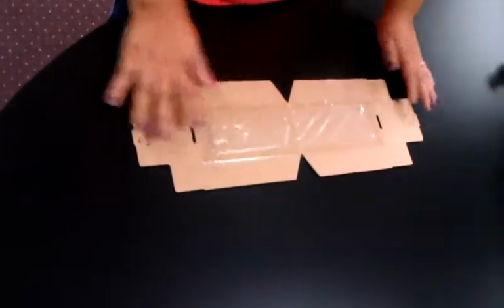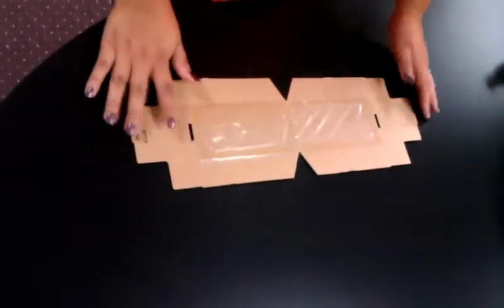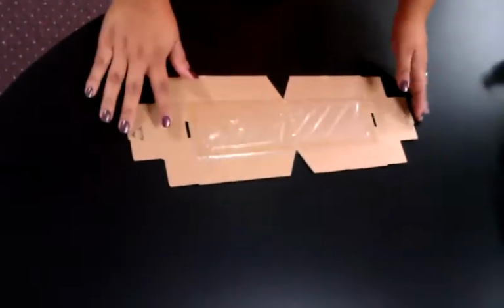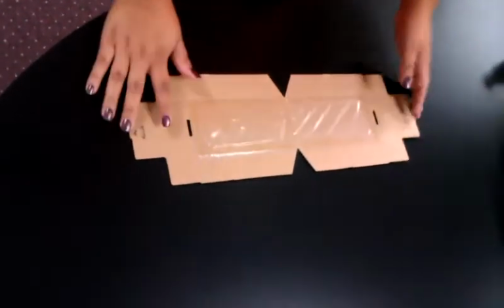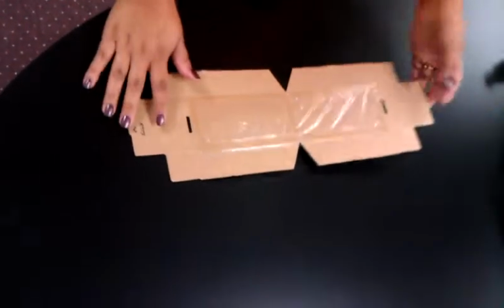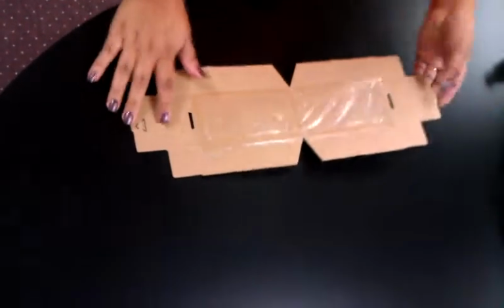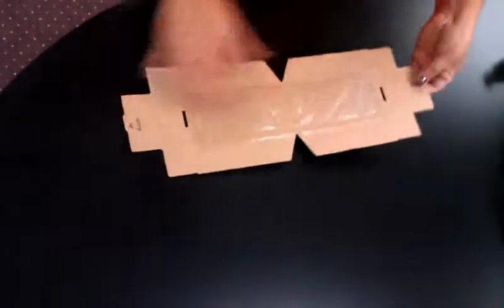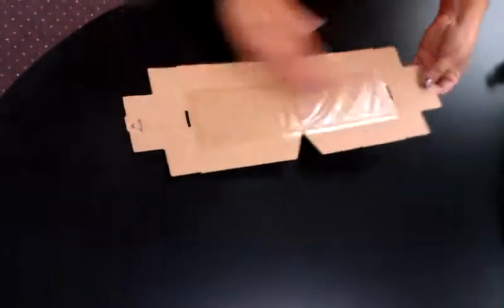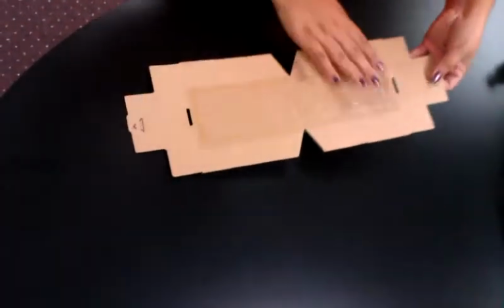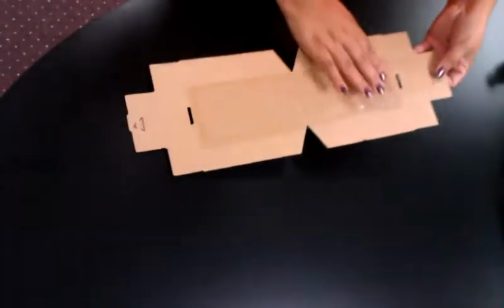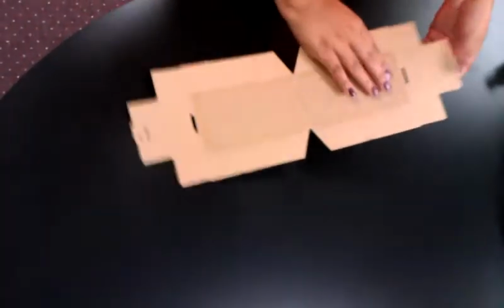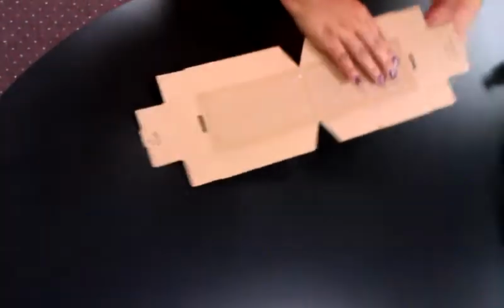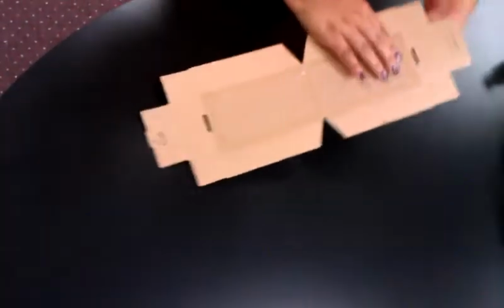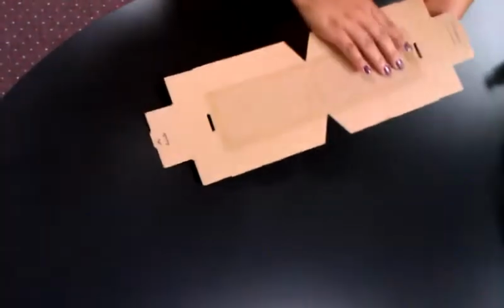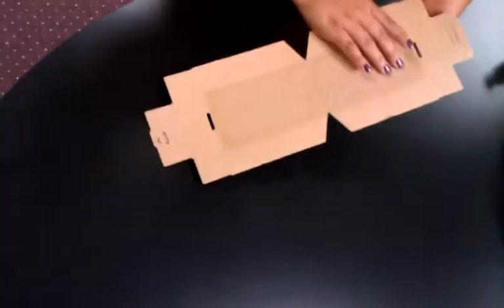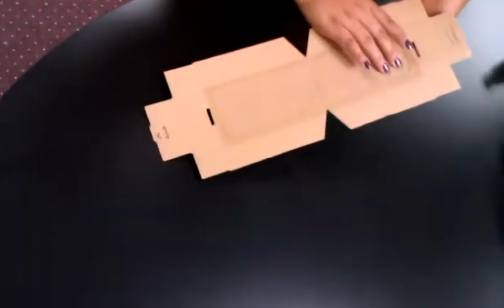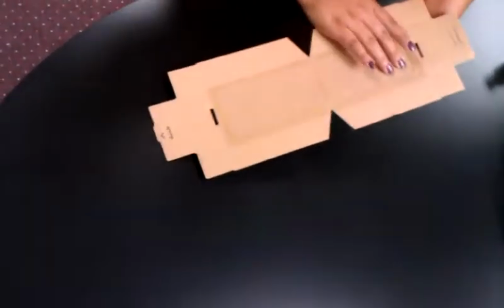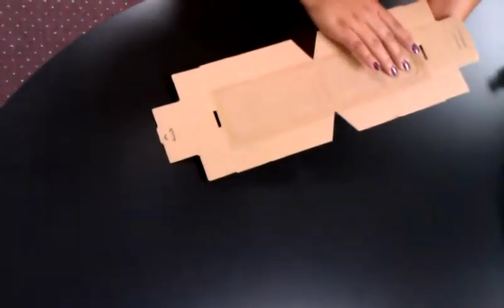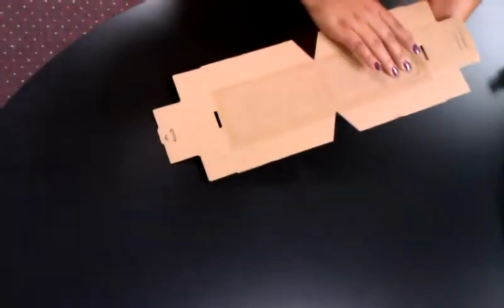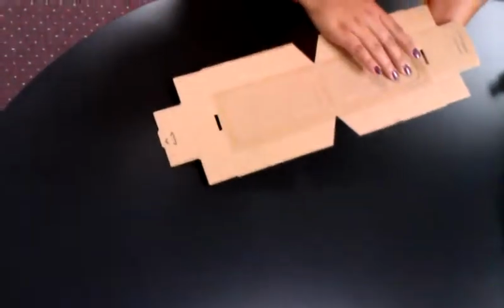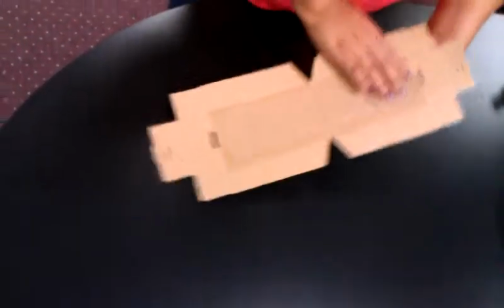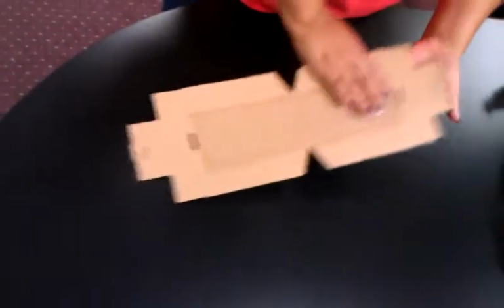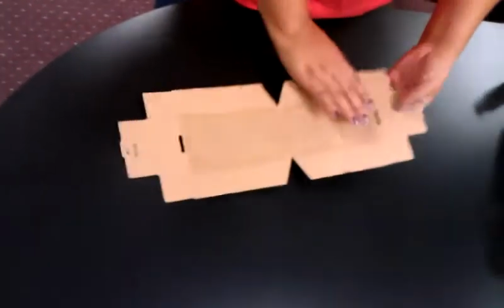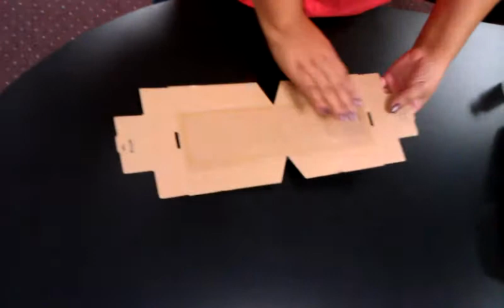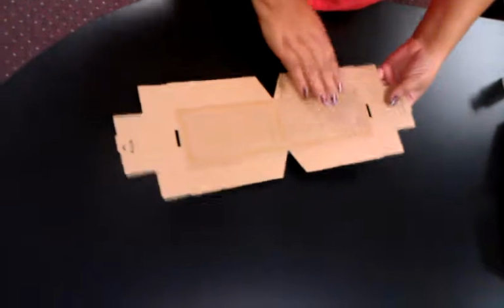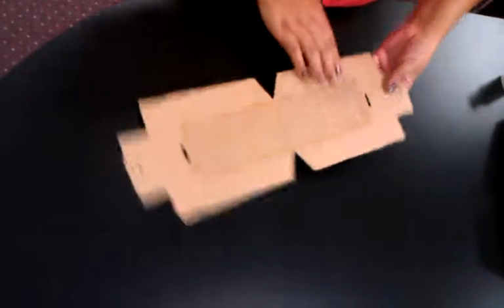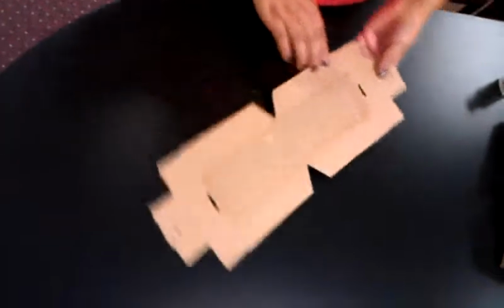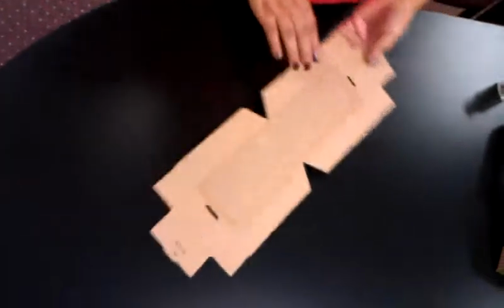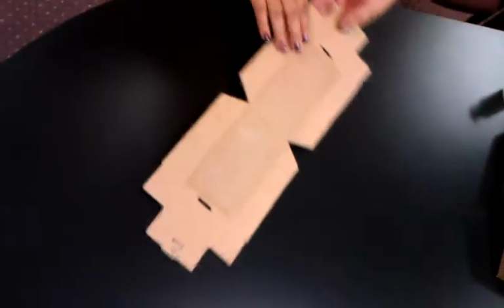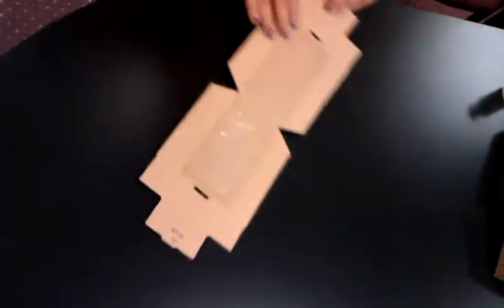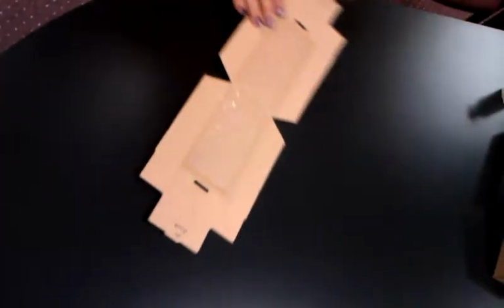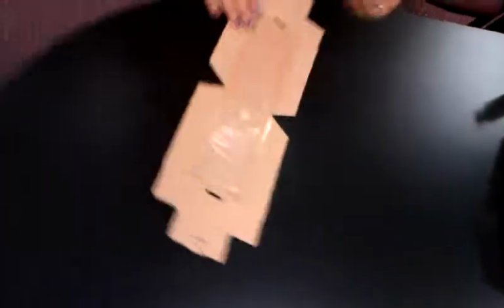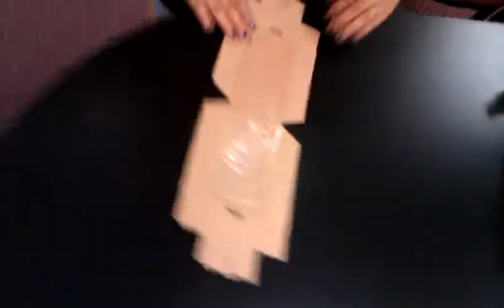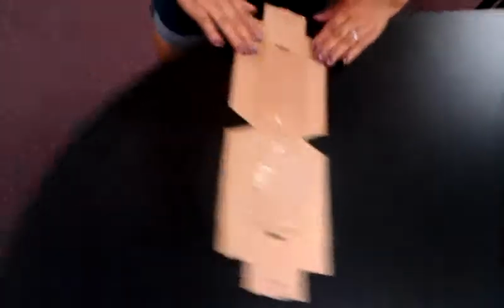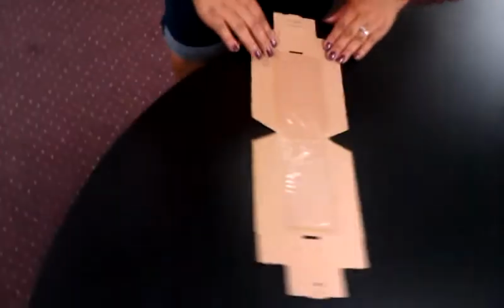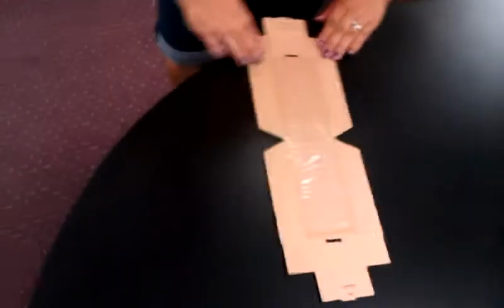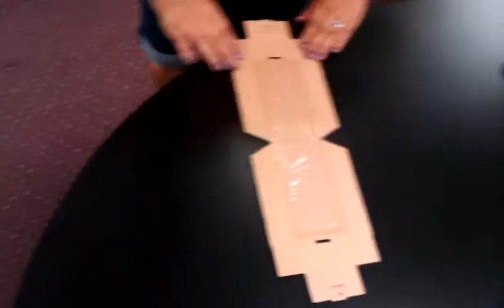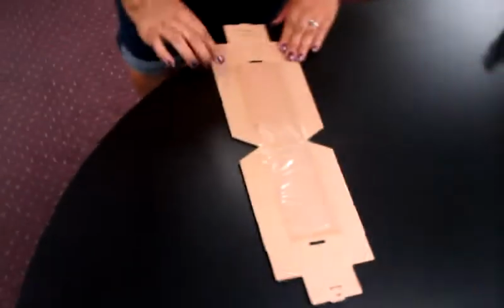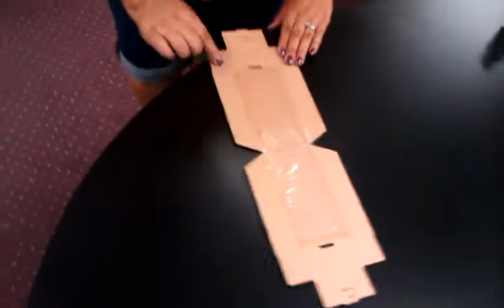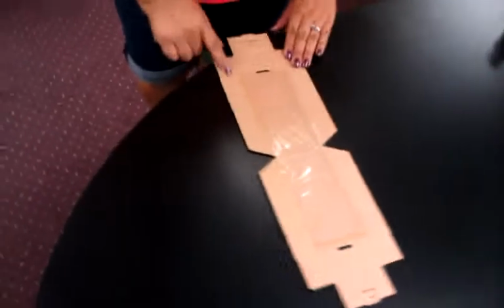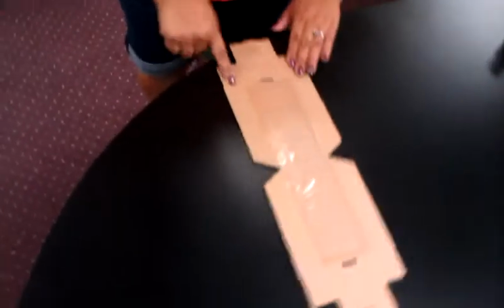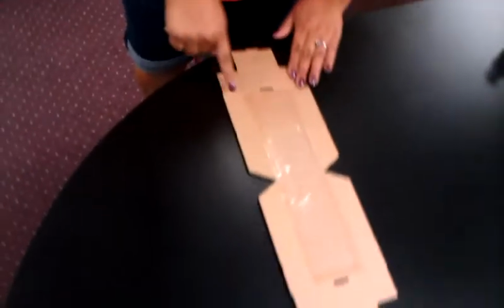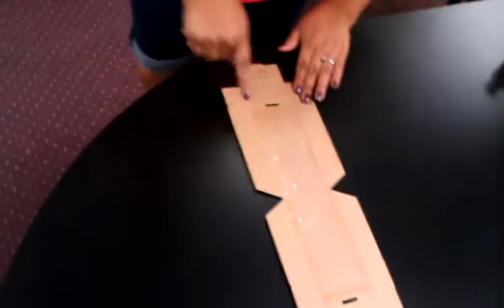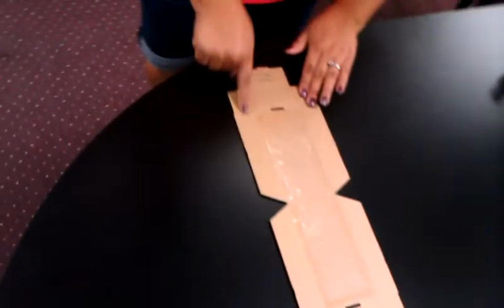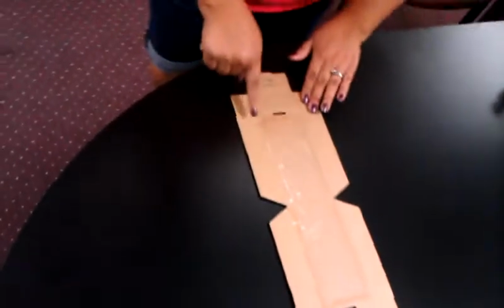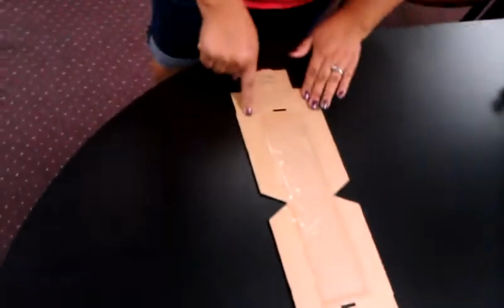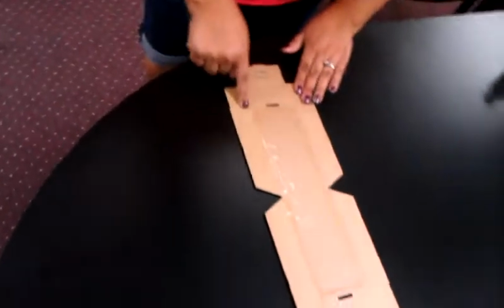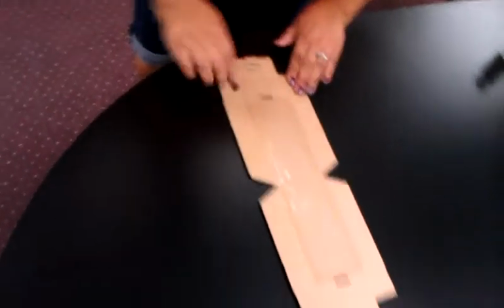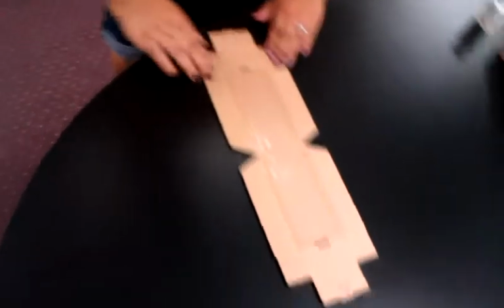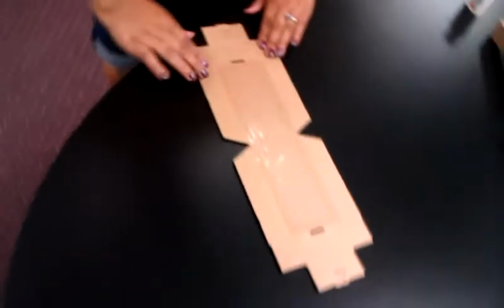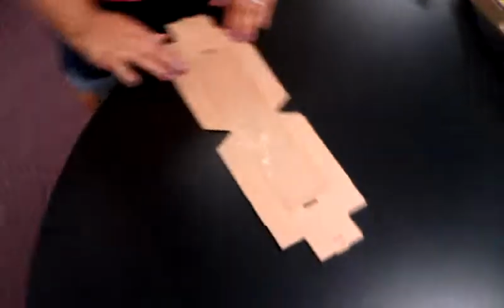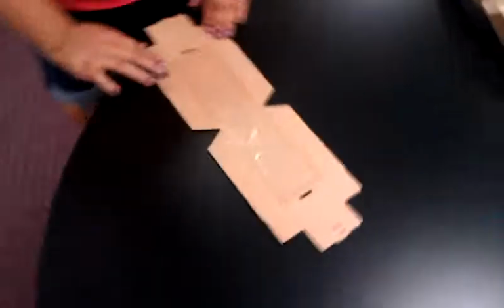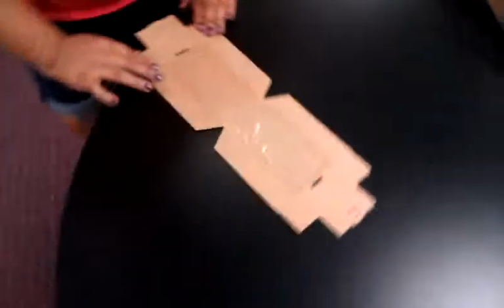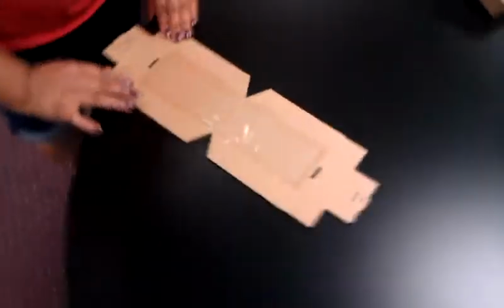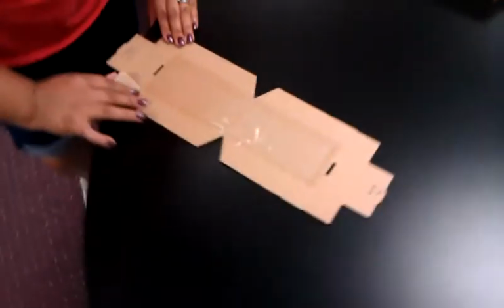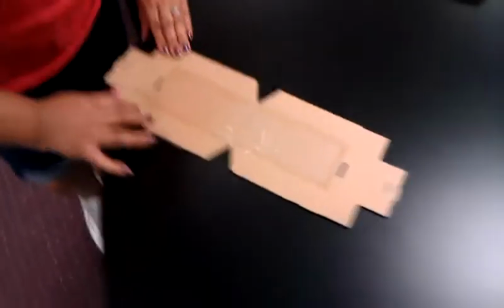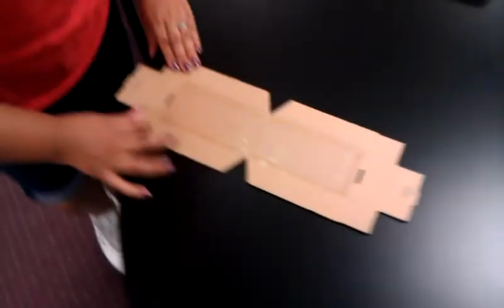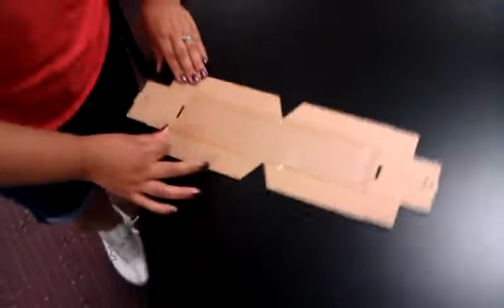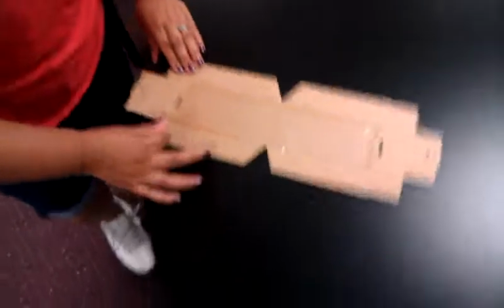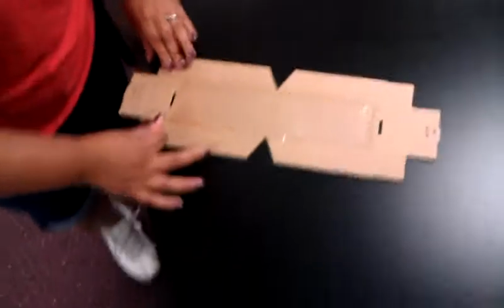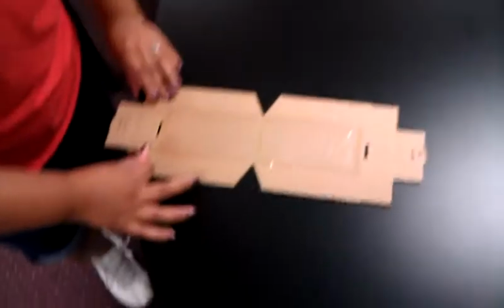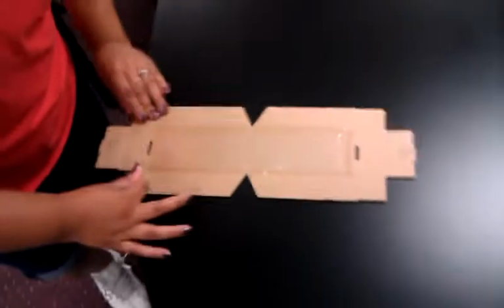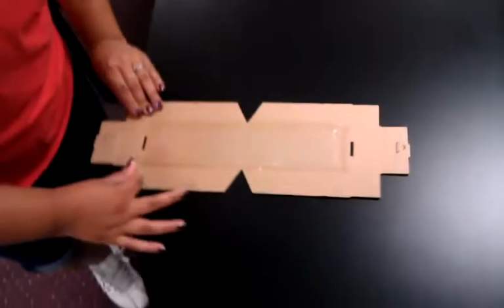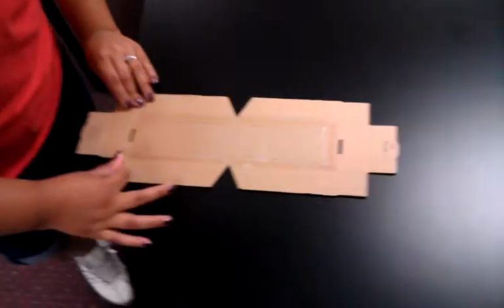For assembly, you're going to want to assemble it so that the scores are on this side. Fold all the scores up.